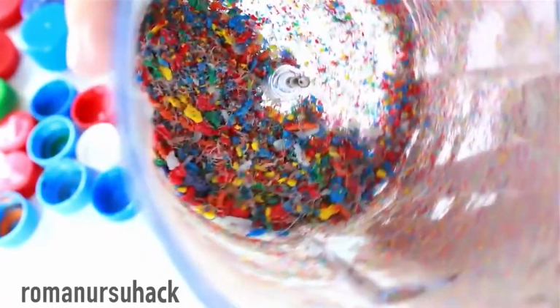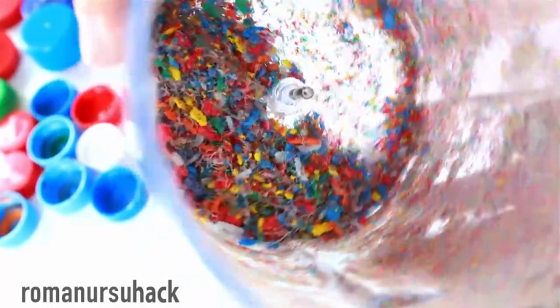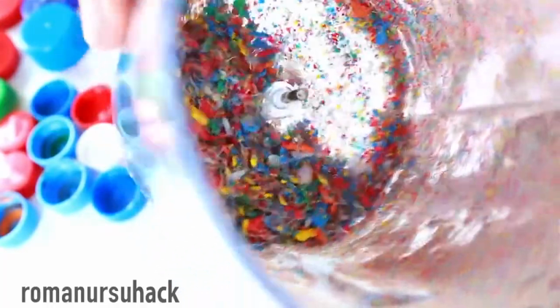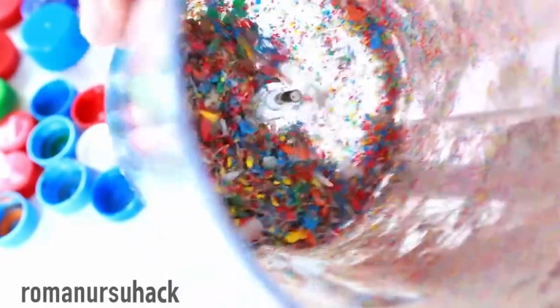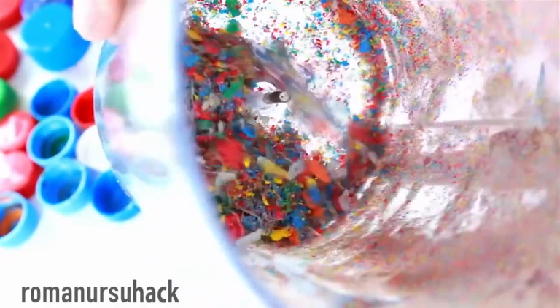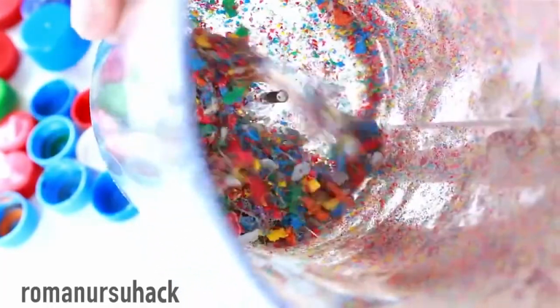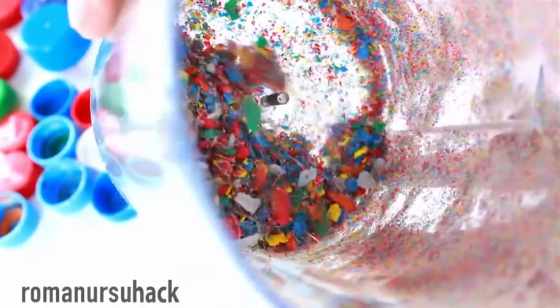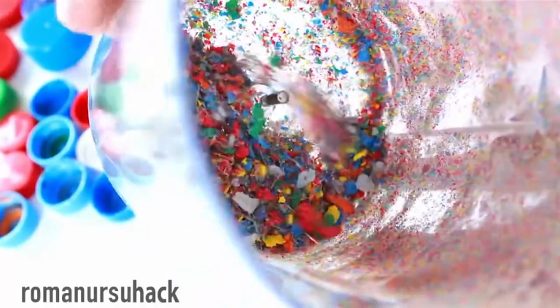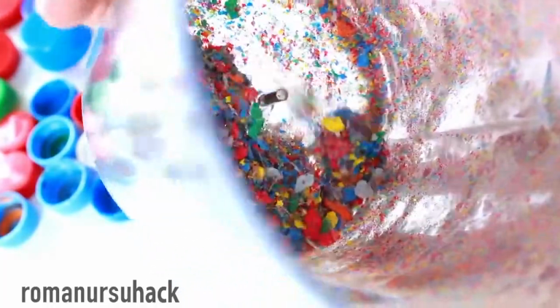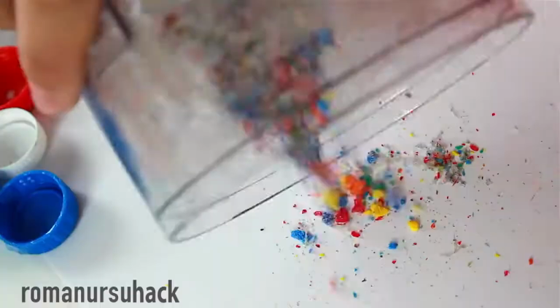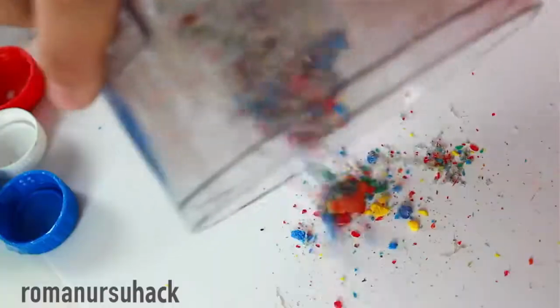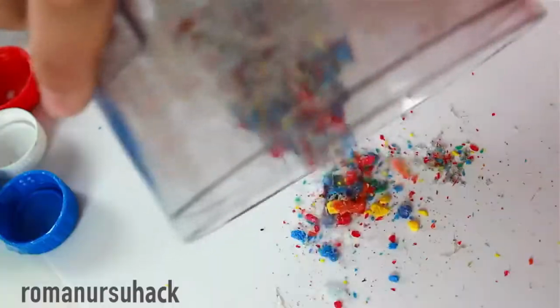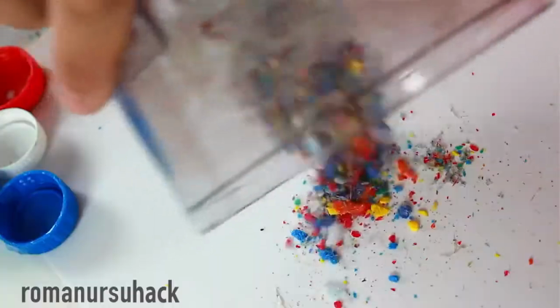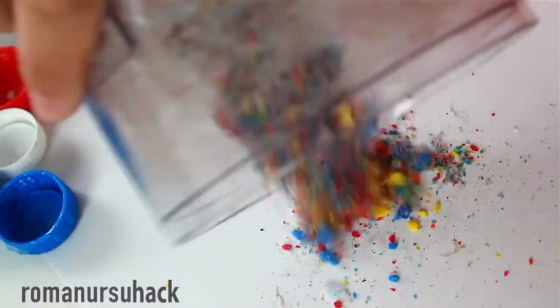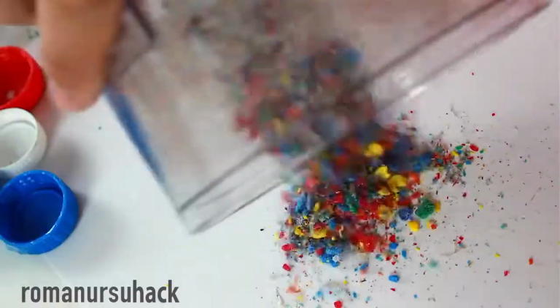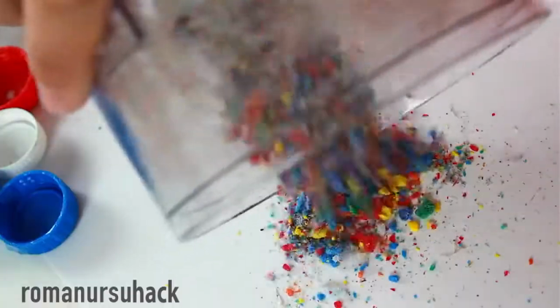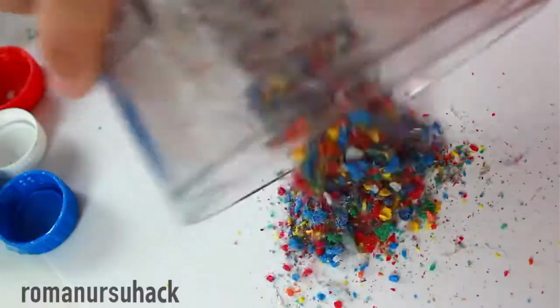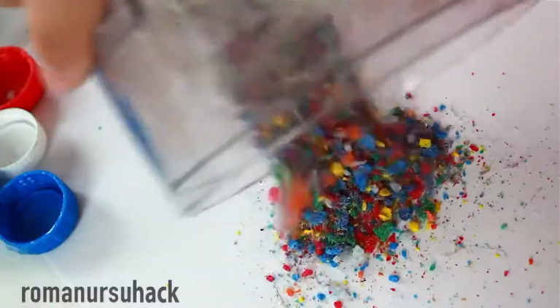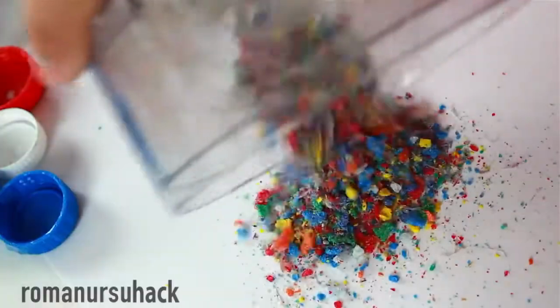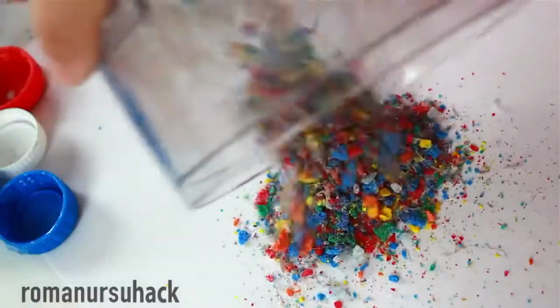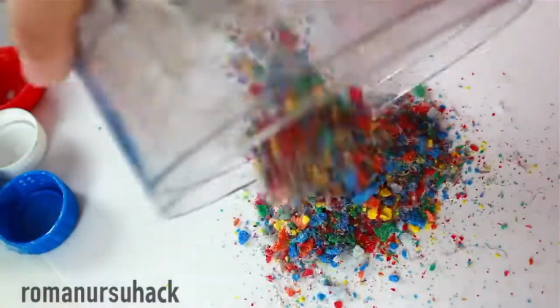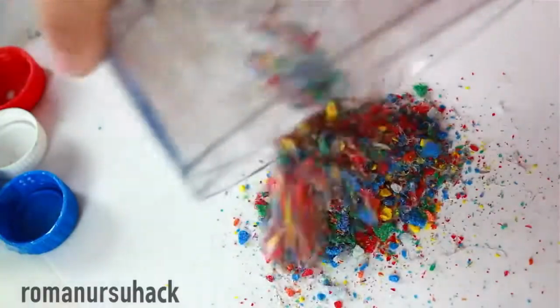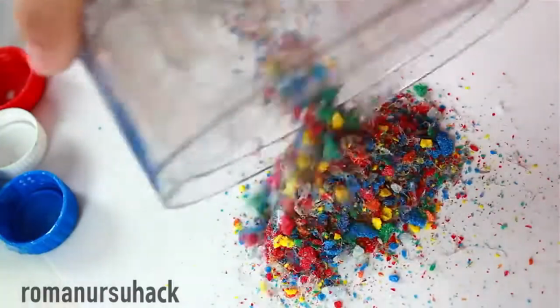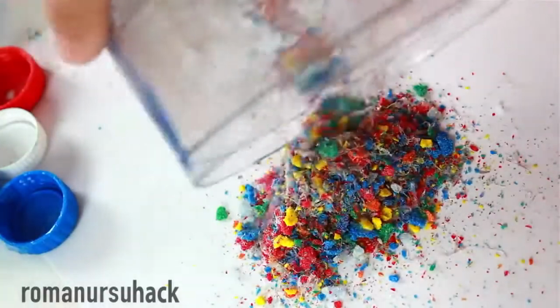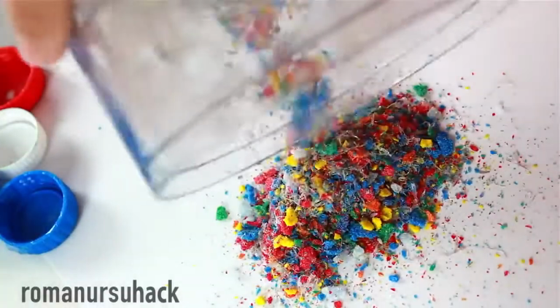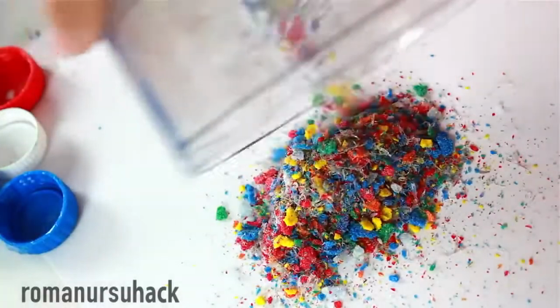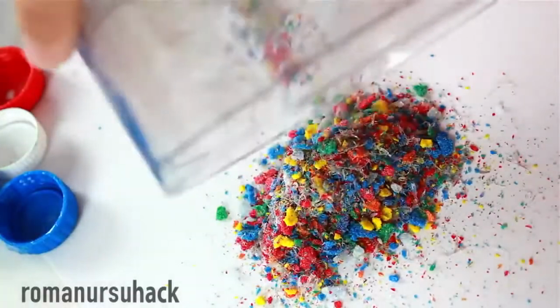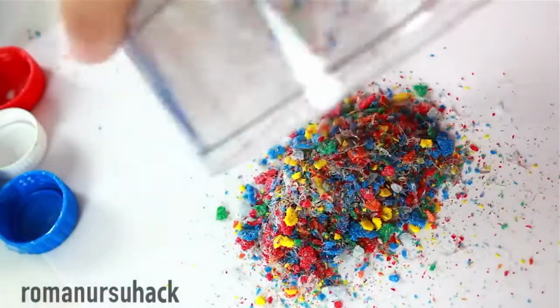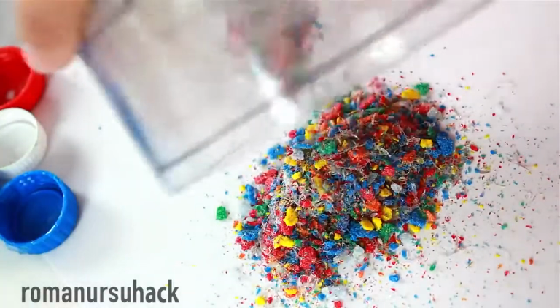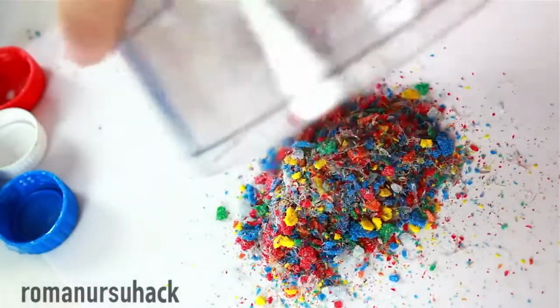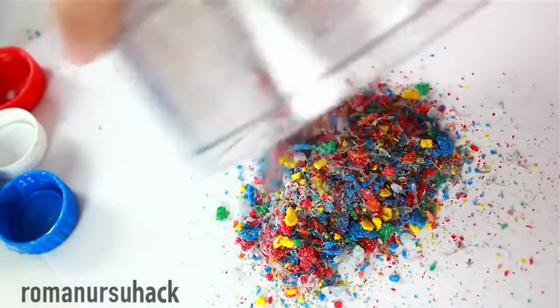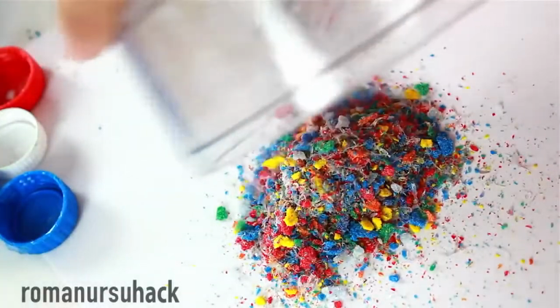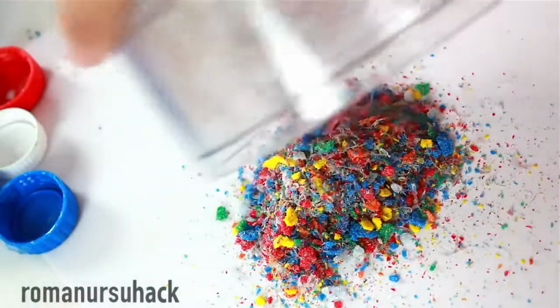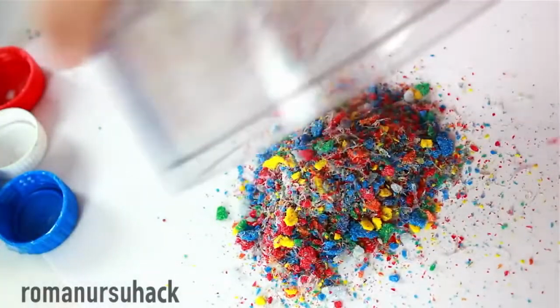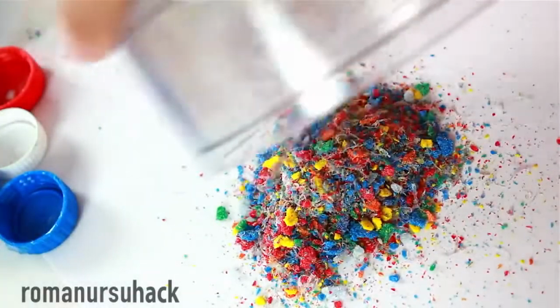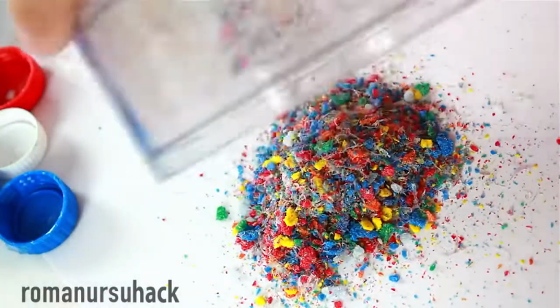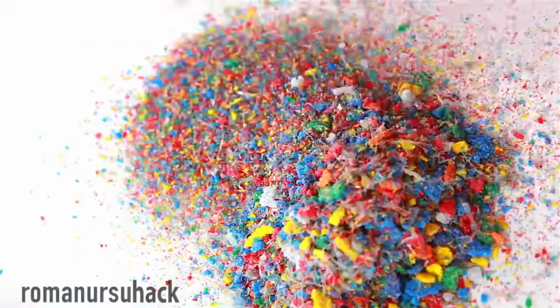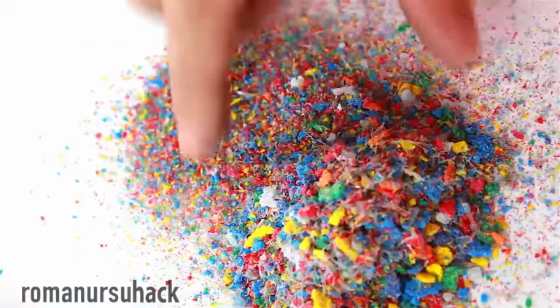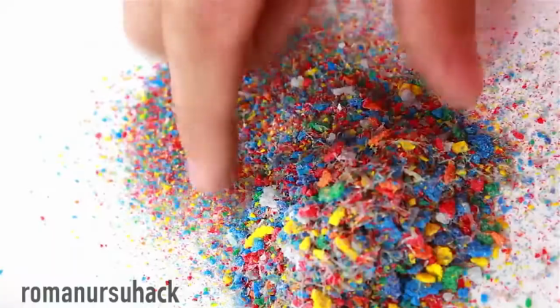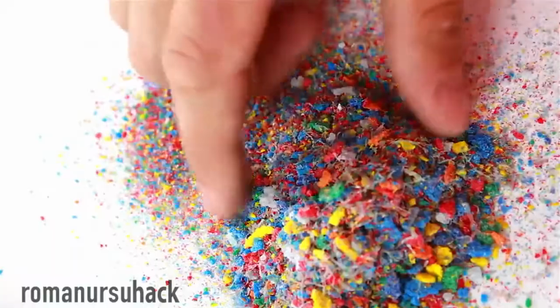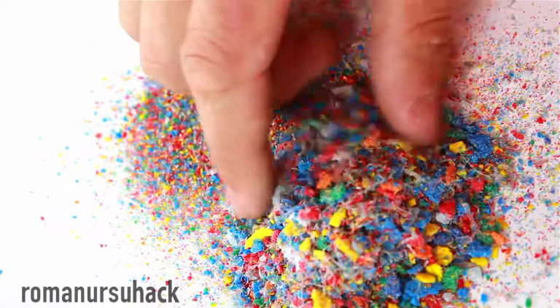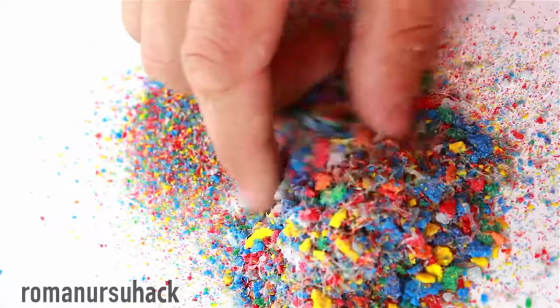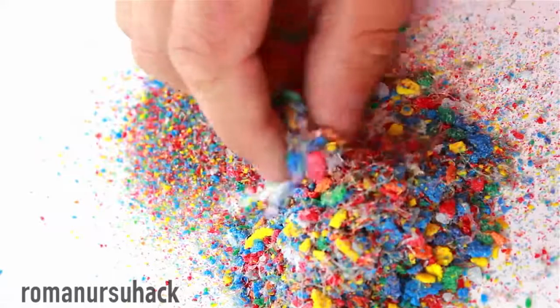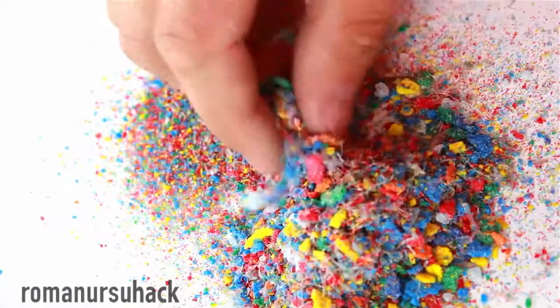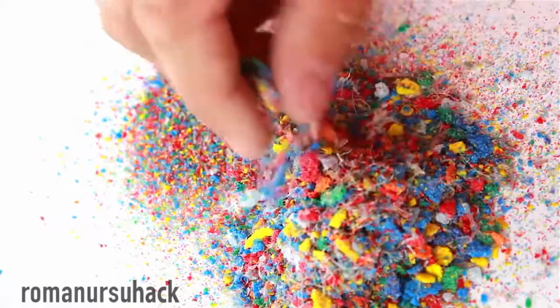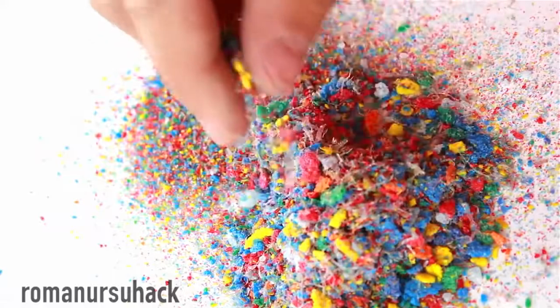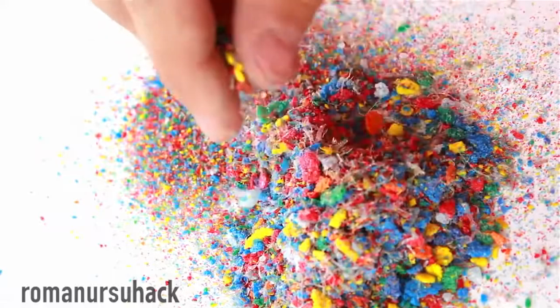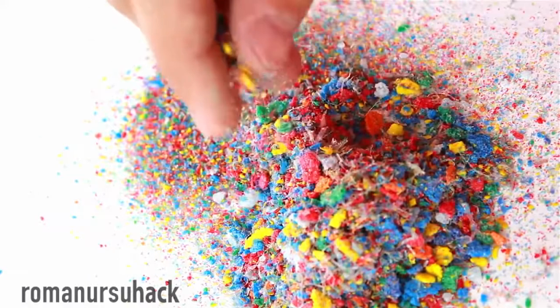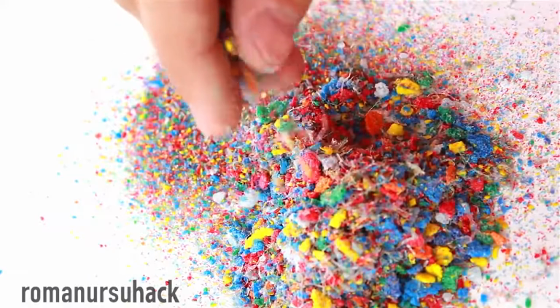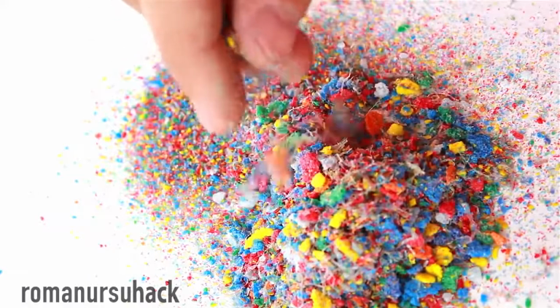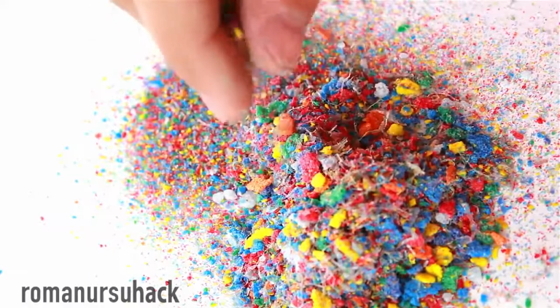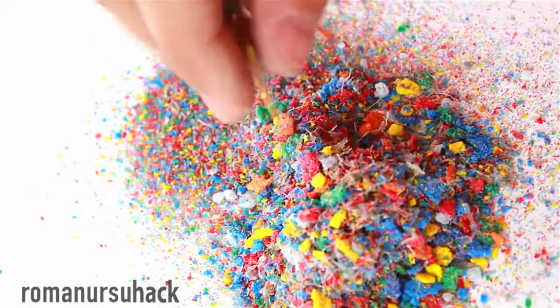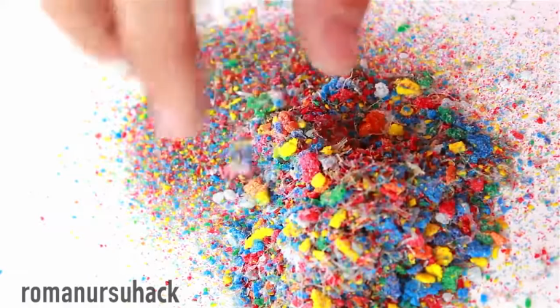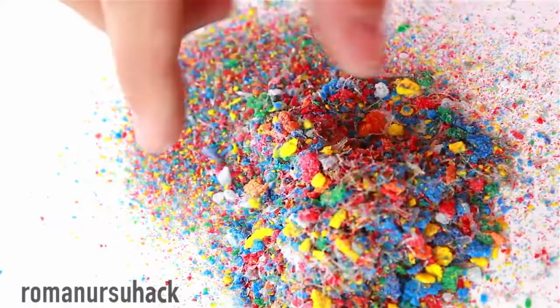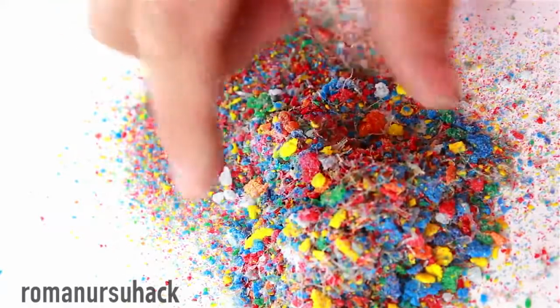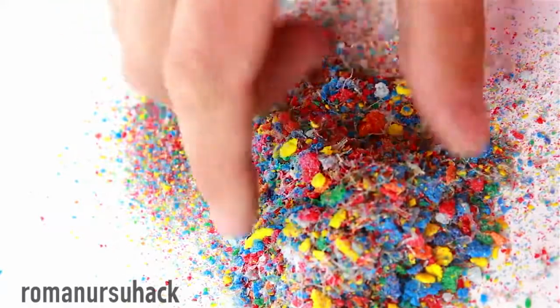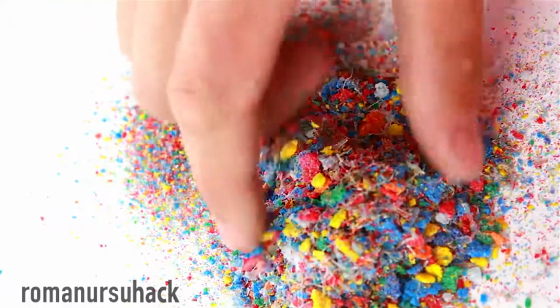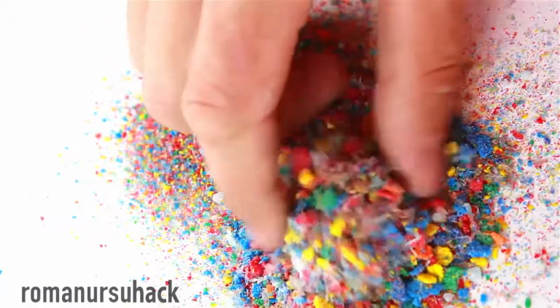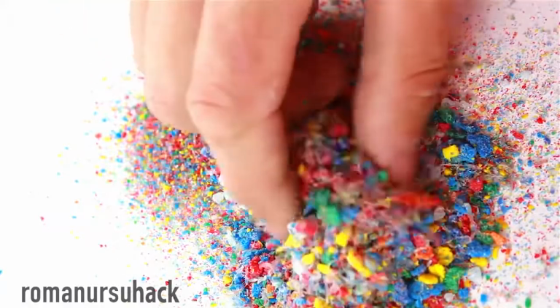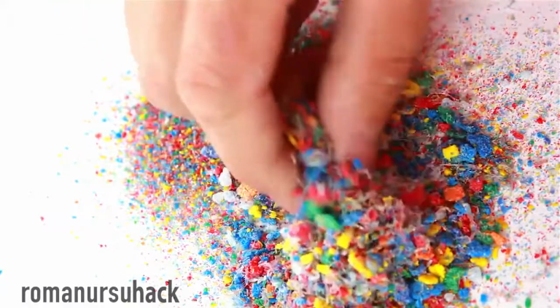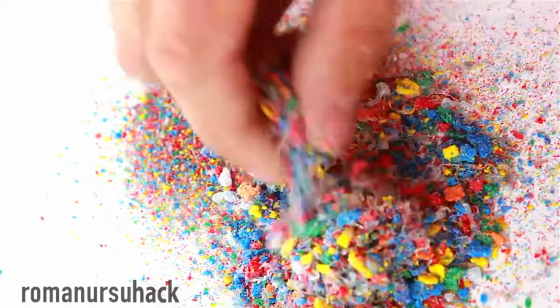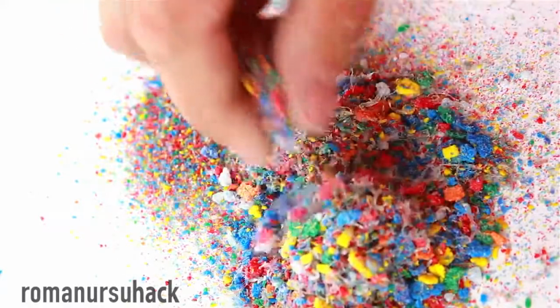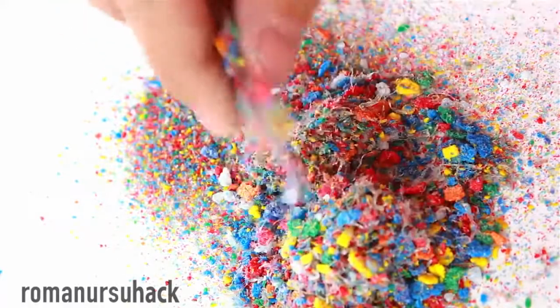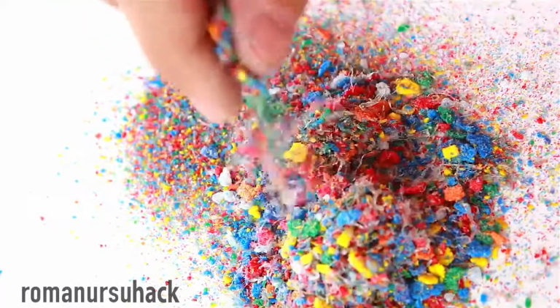As a result you'll get beautiful multicolored particles that look like candy, but they're not. Oh well.